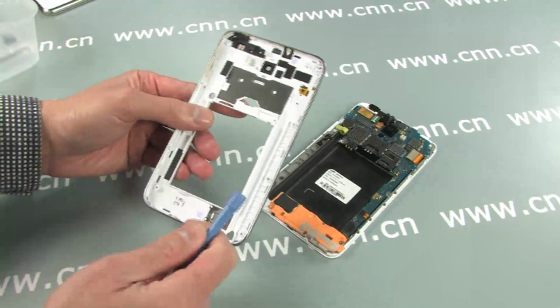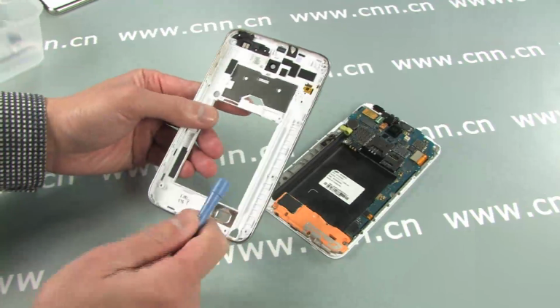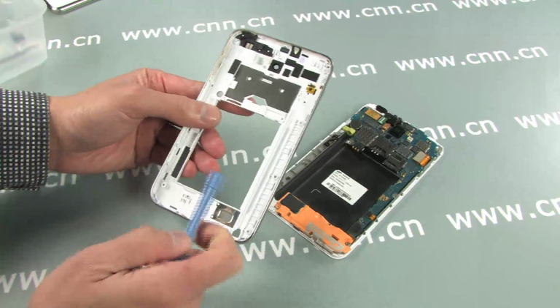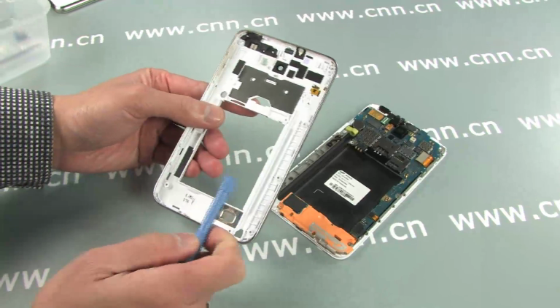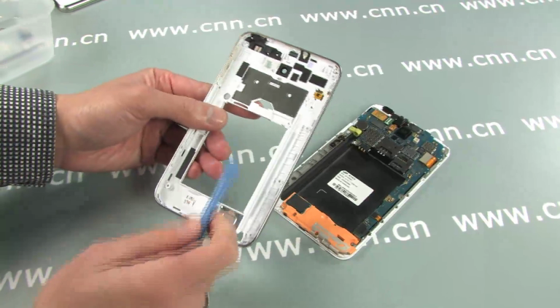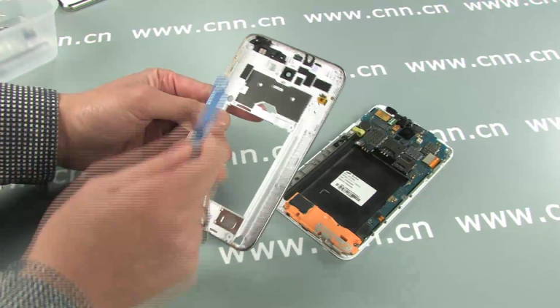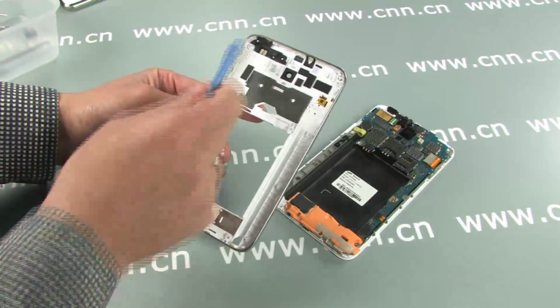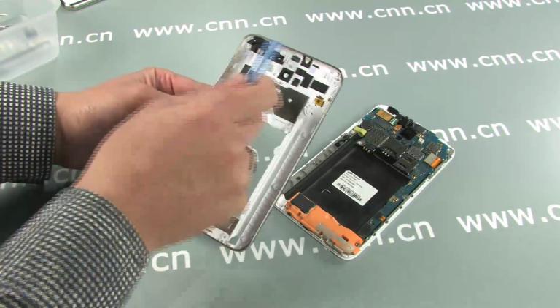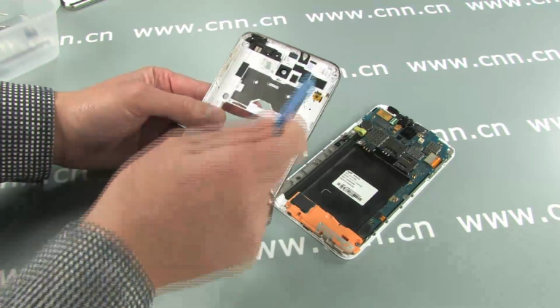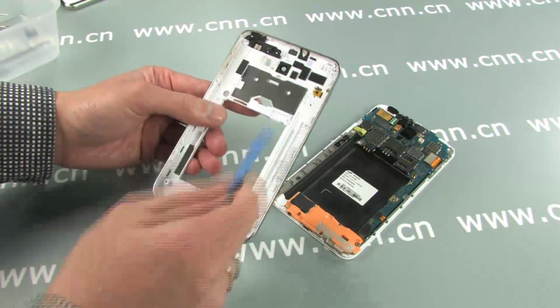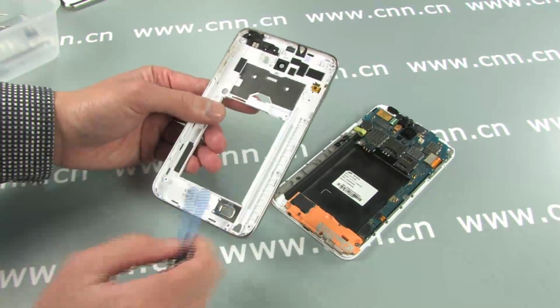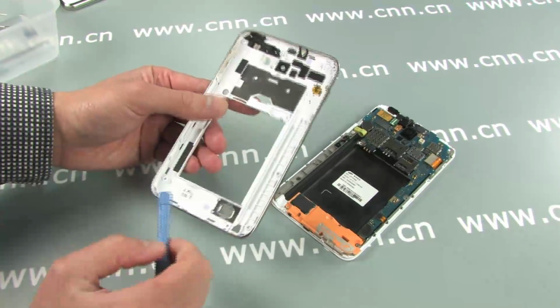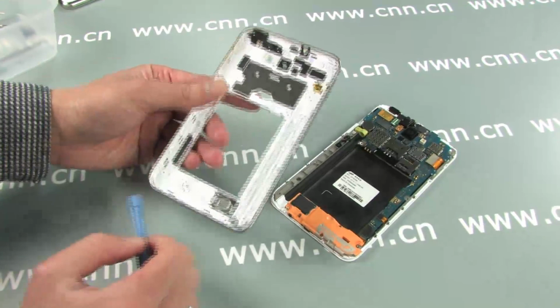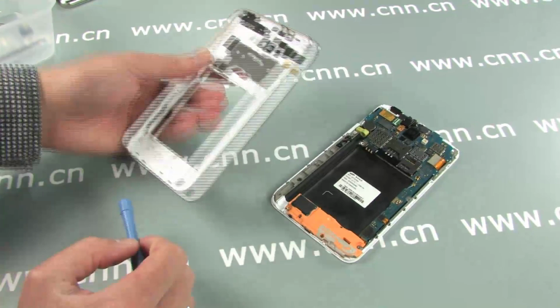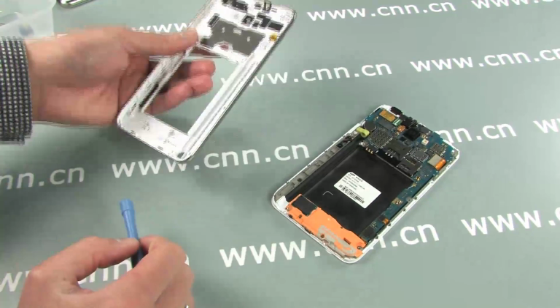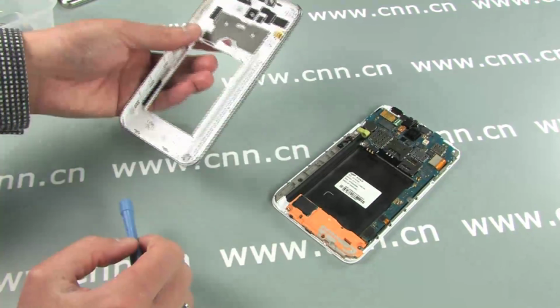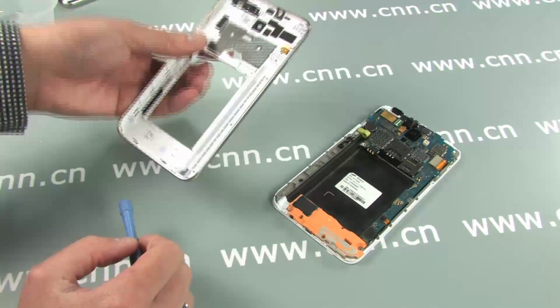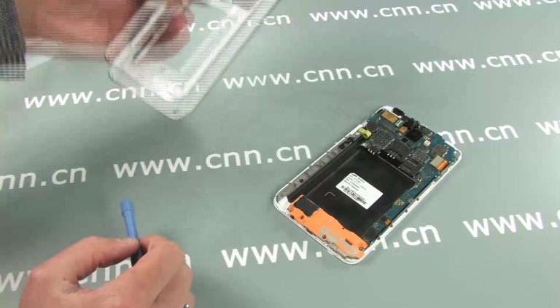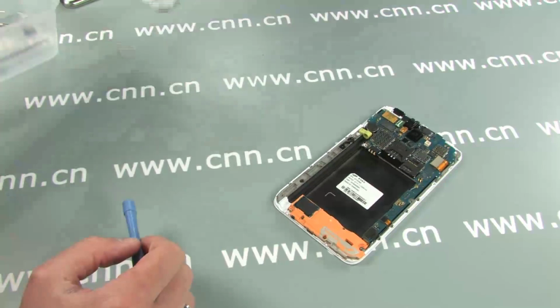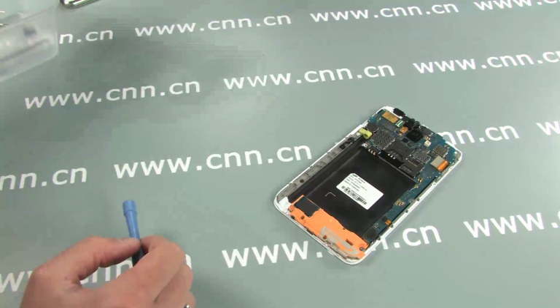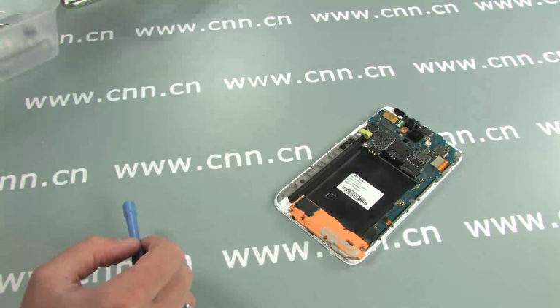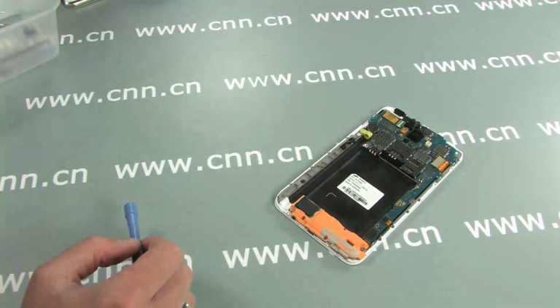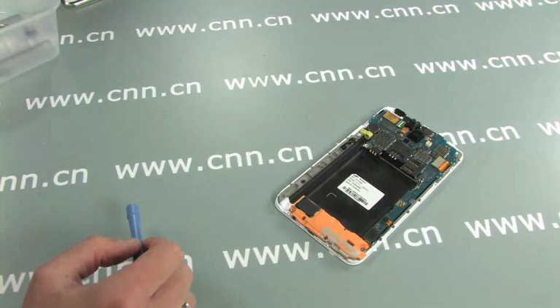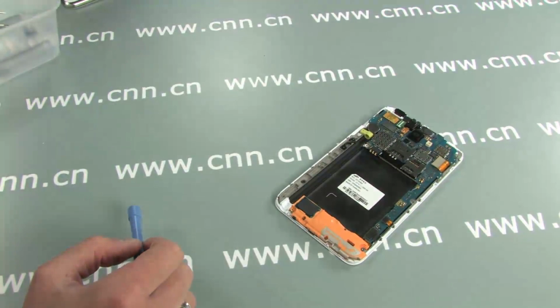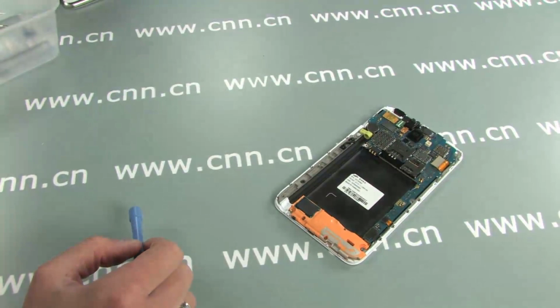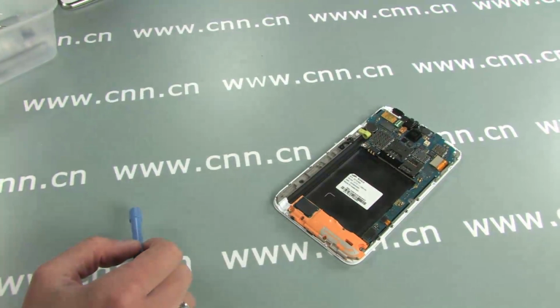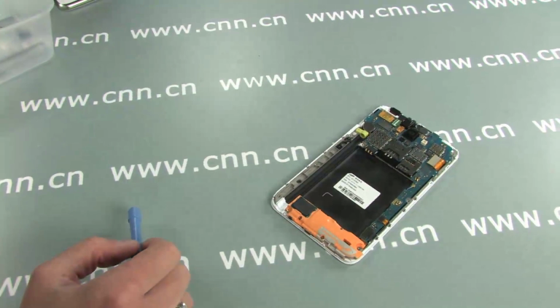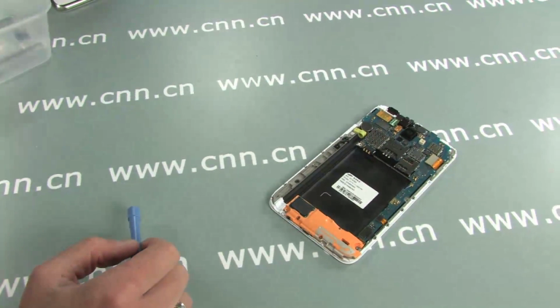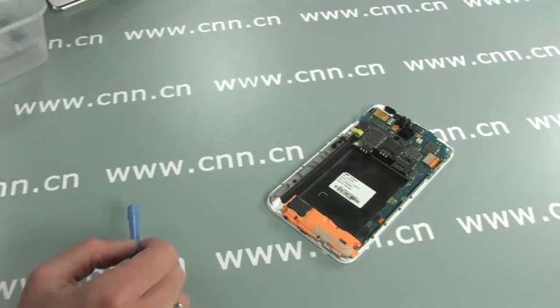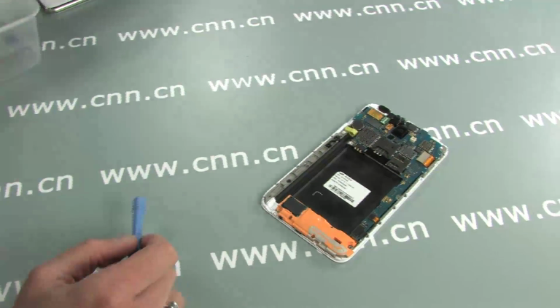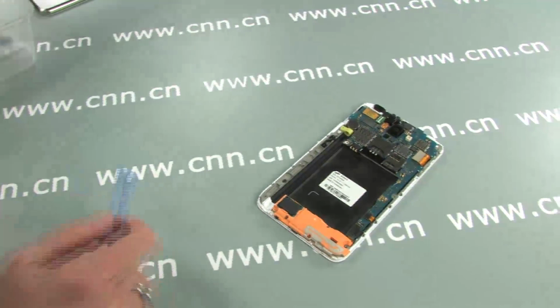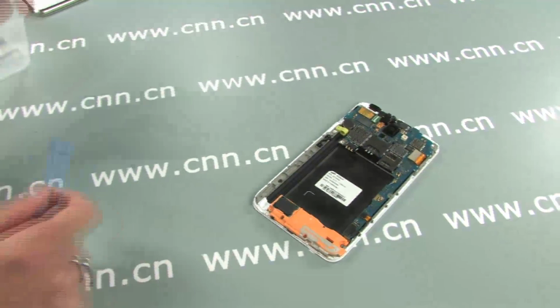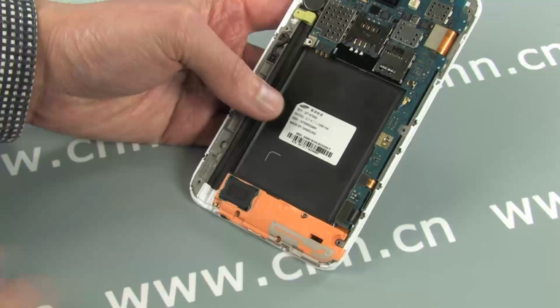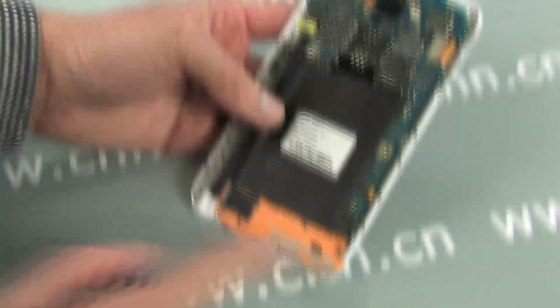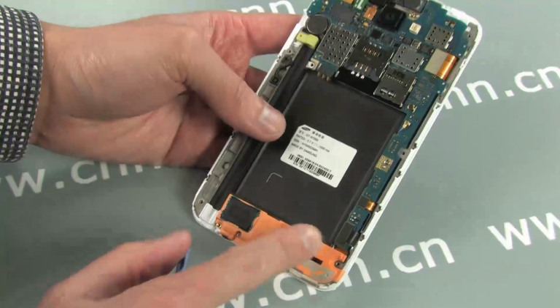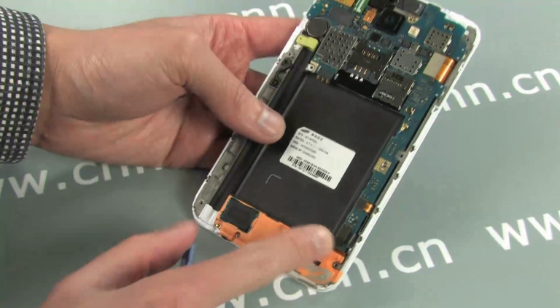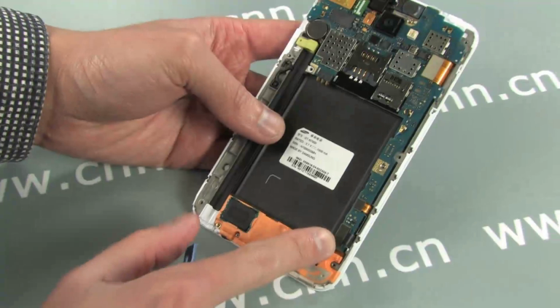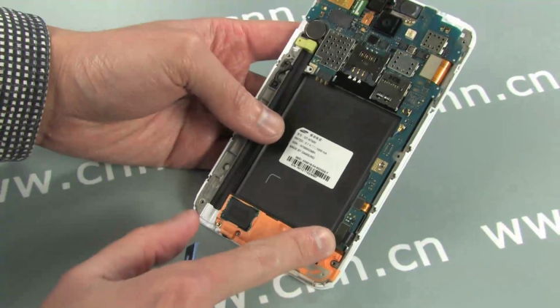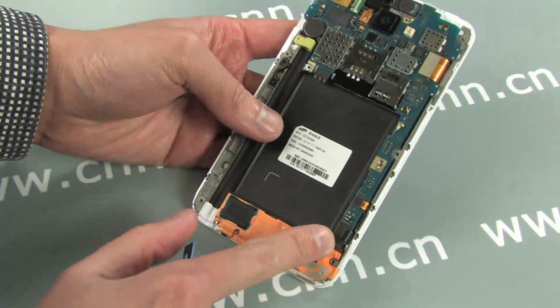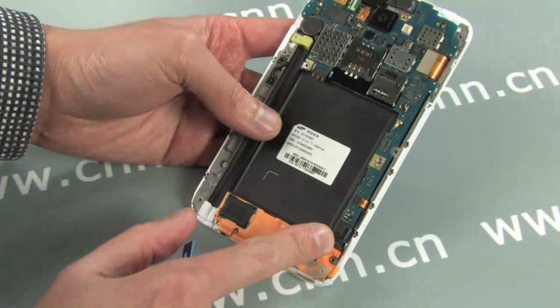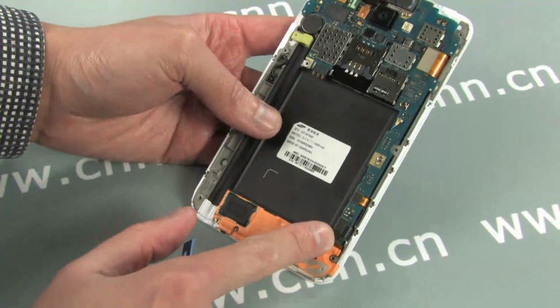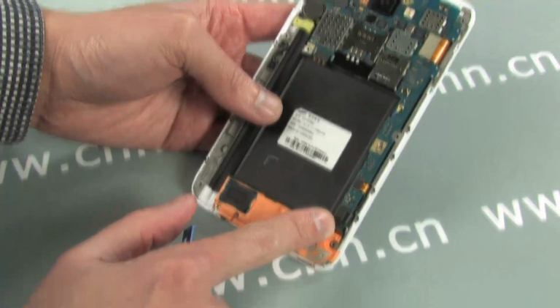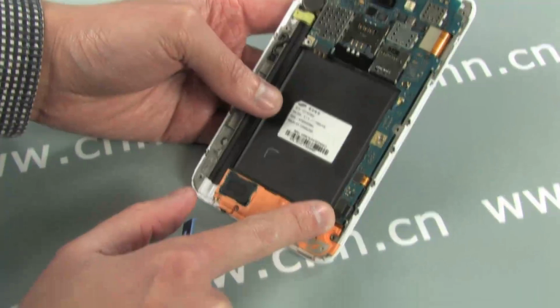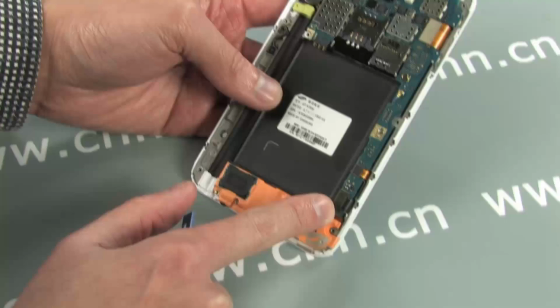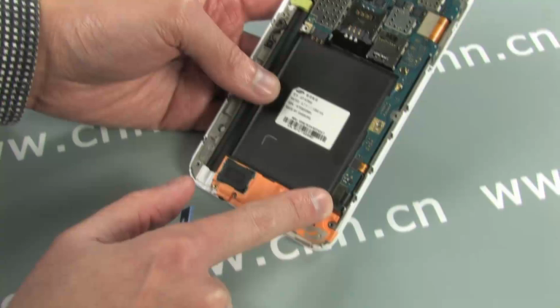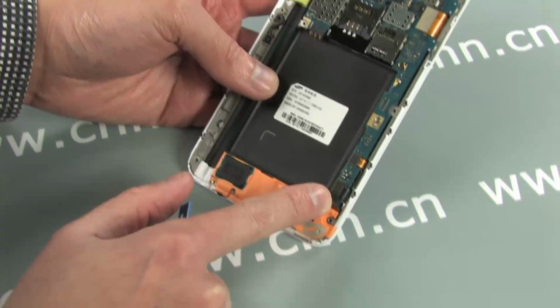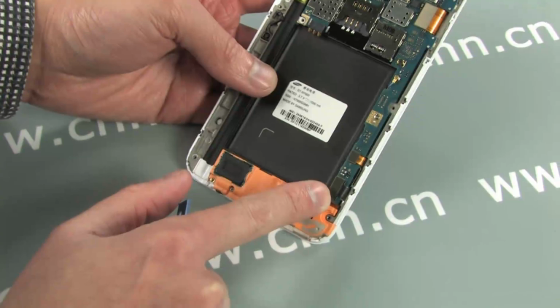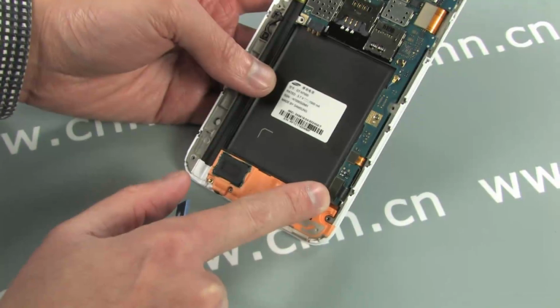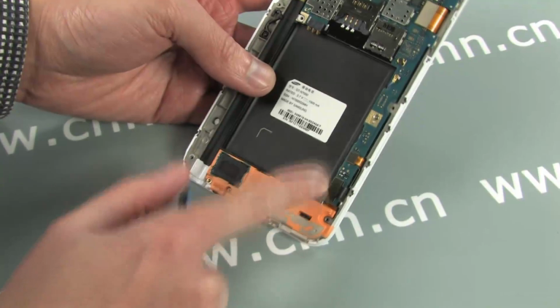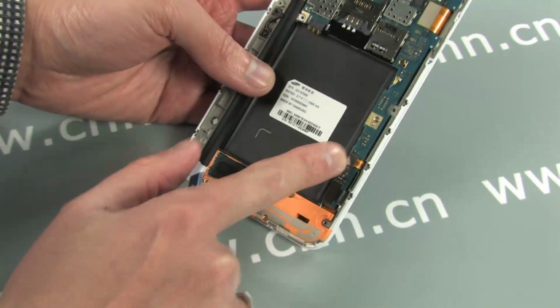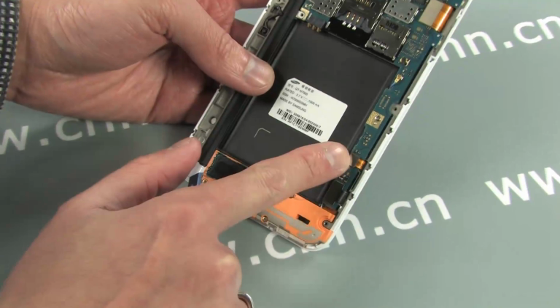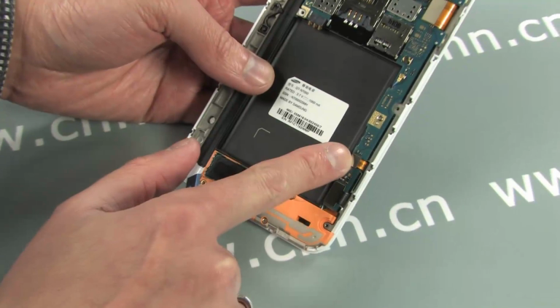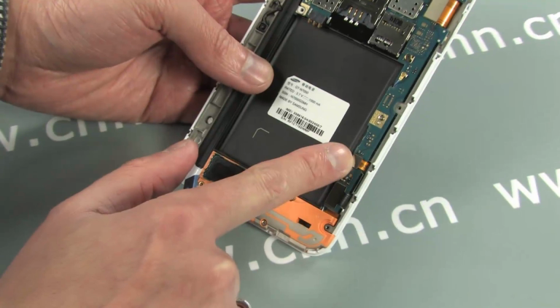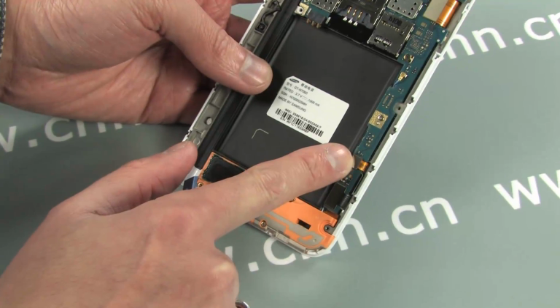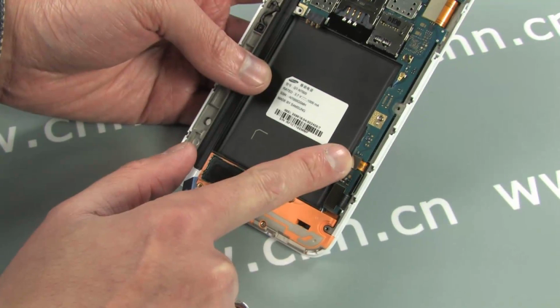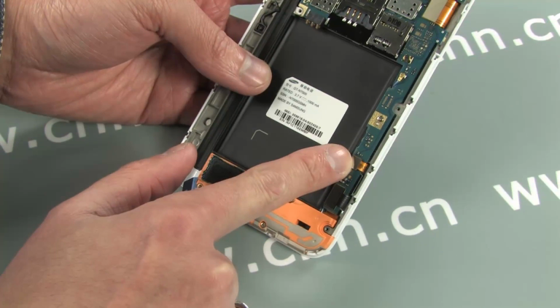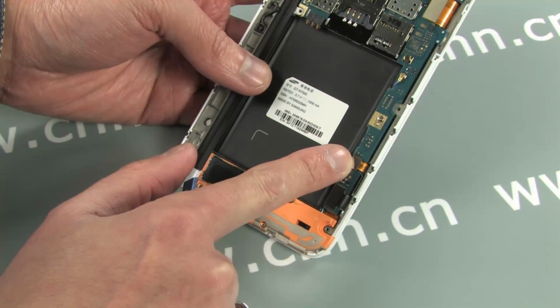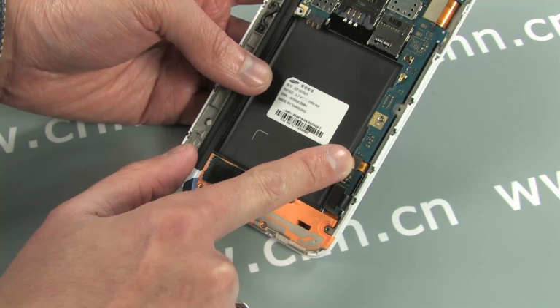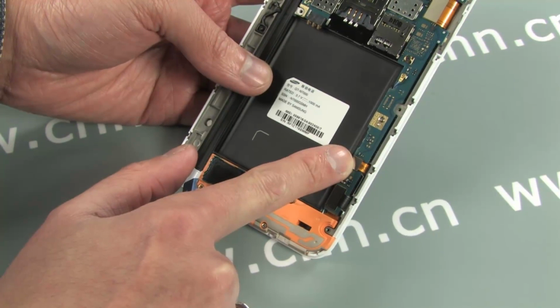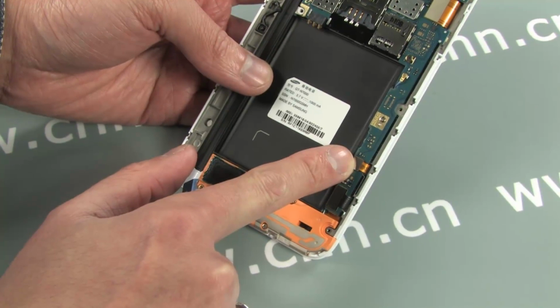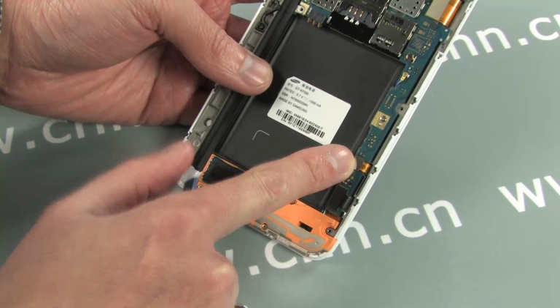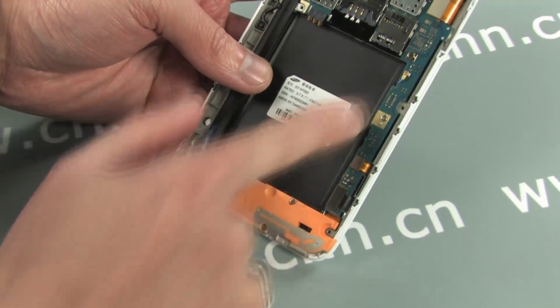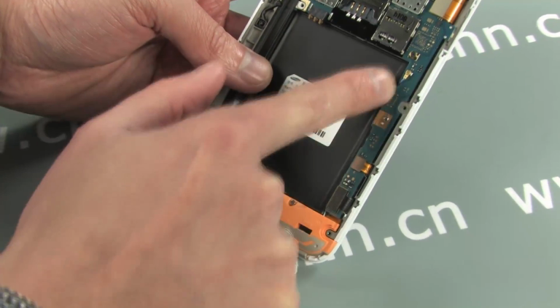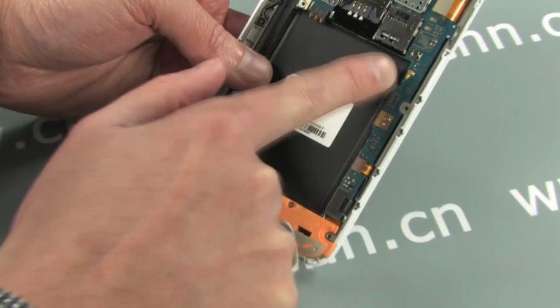Relatively few parts on the backplate, mostly just antennas. Seven connections on the main board — disconnect all of them.